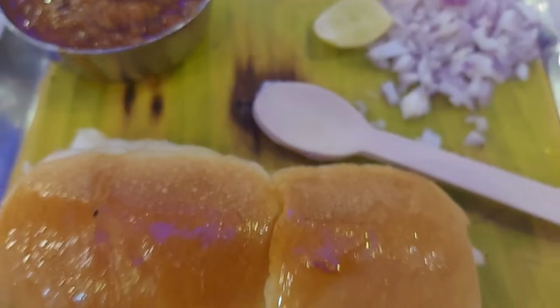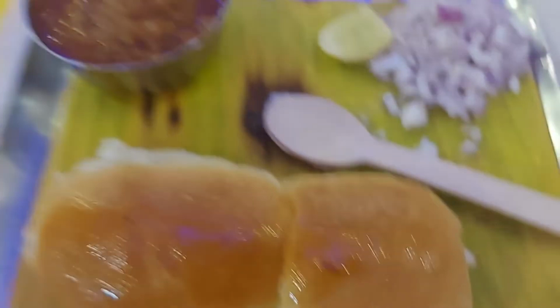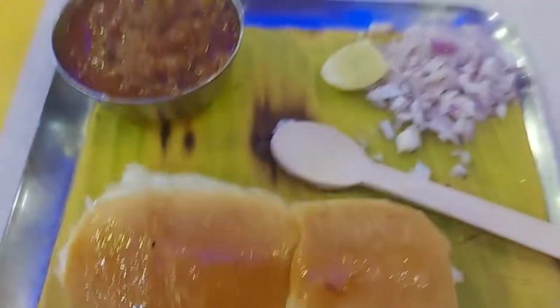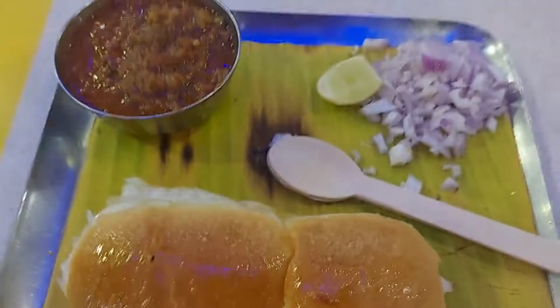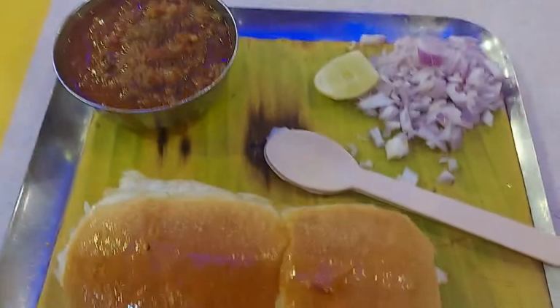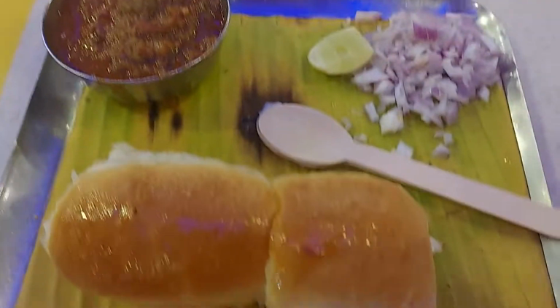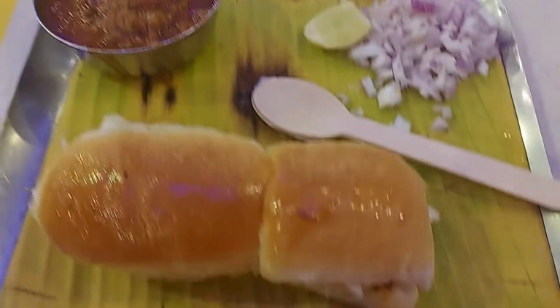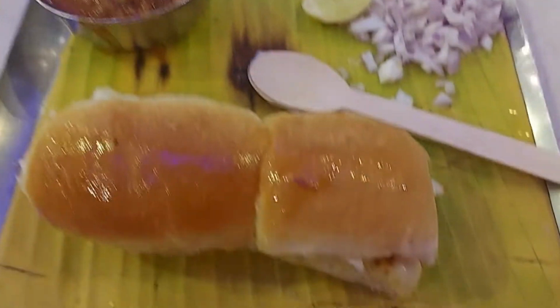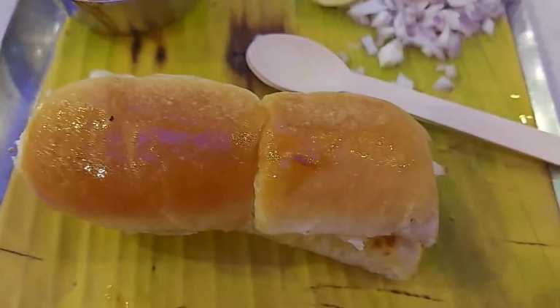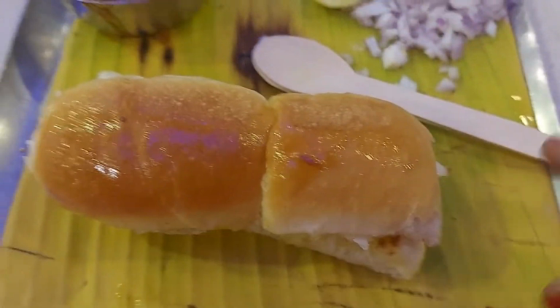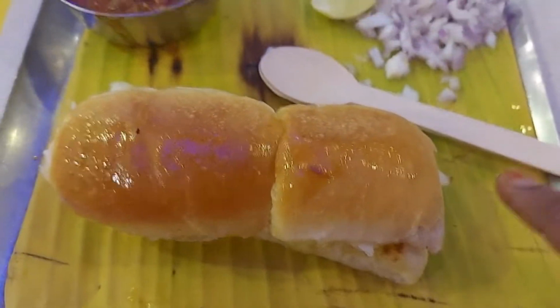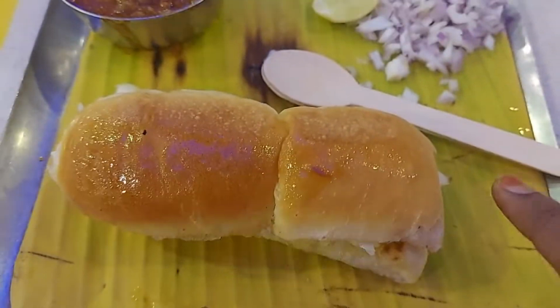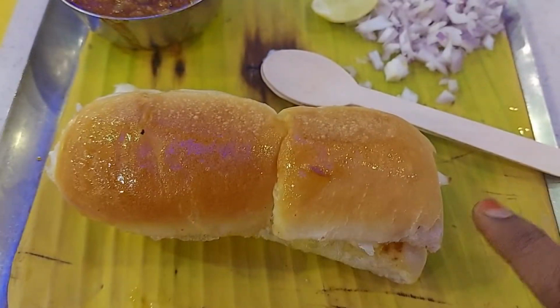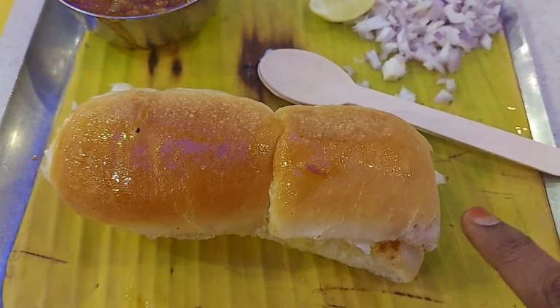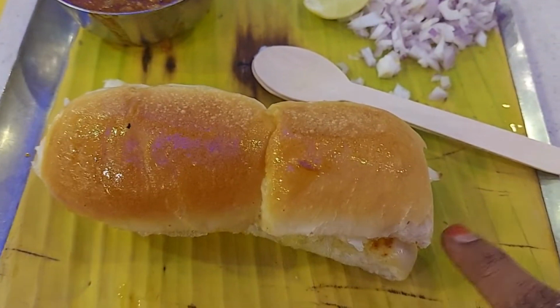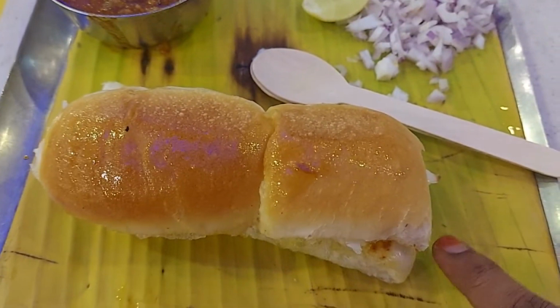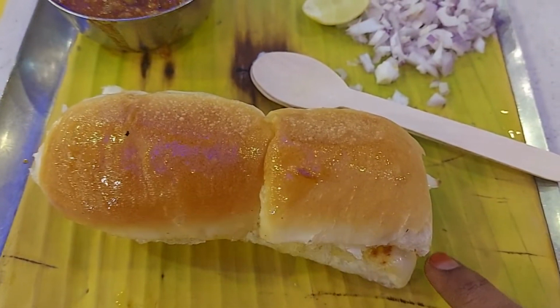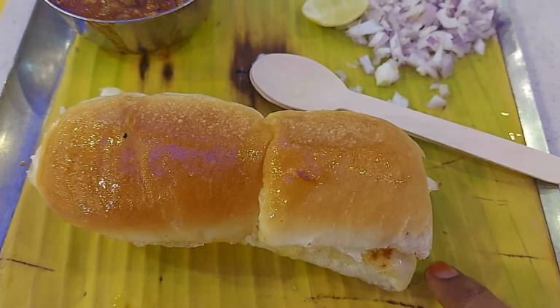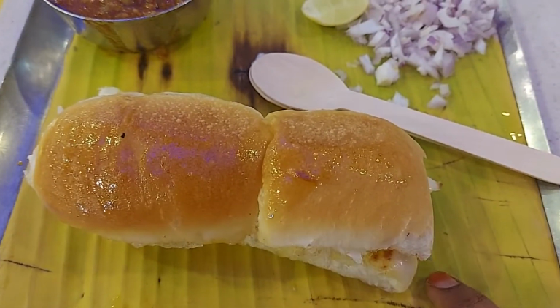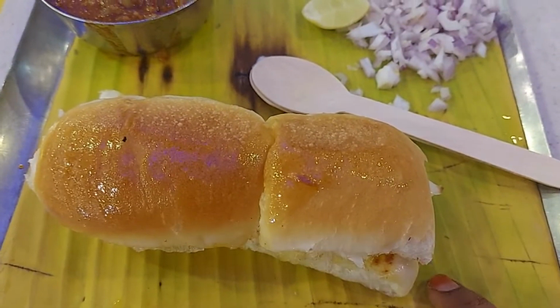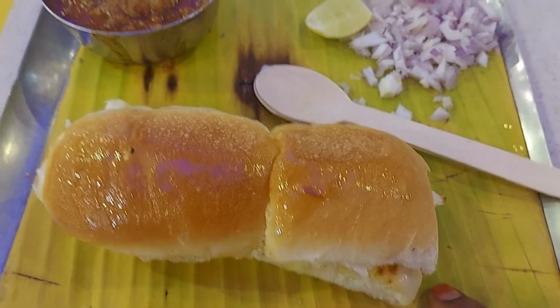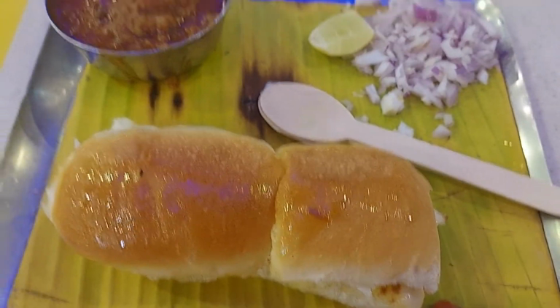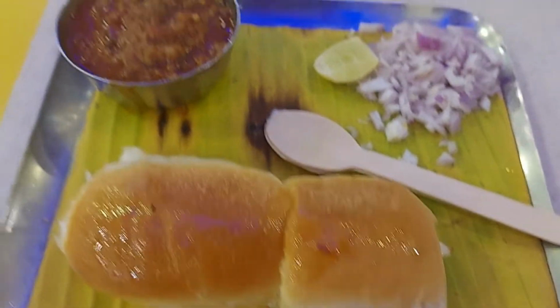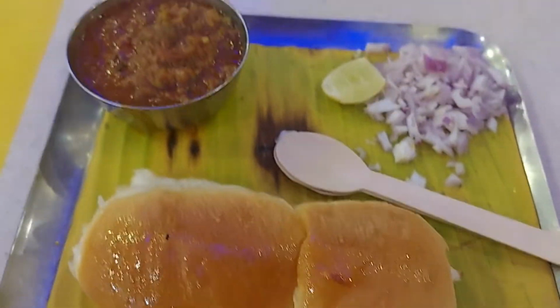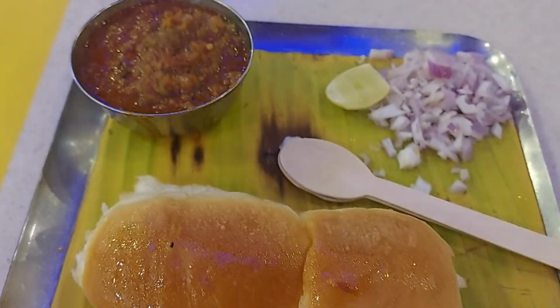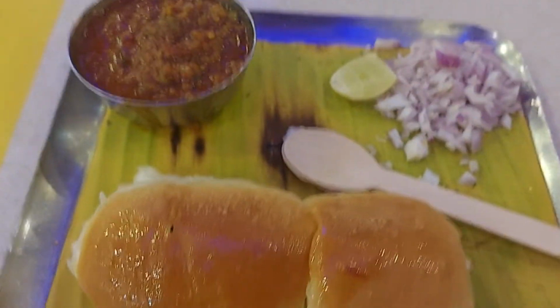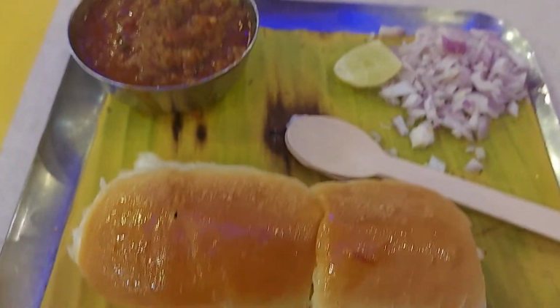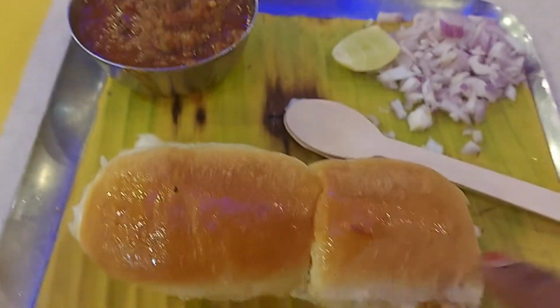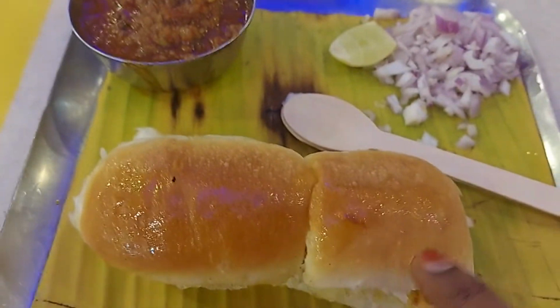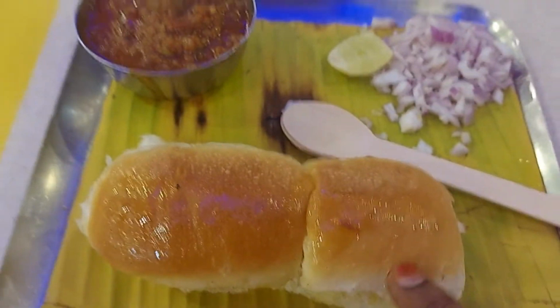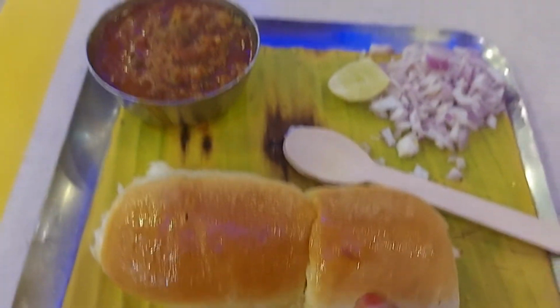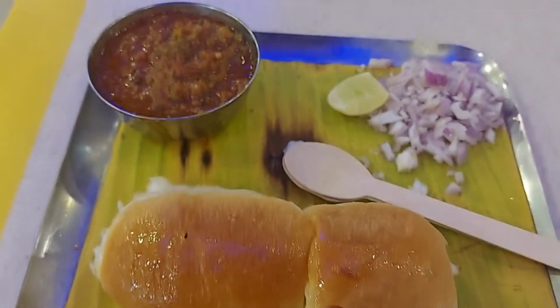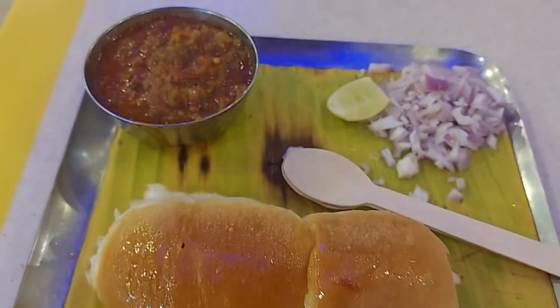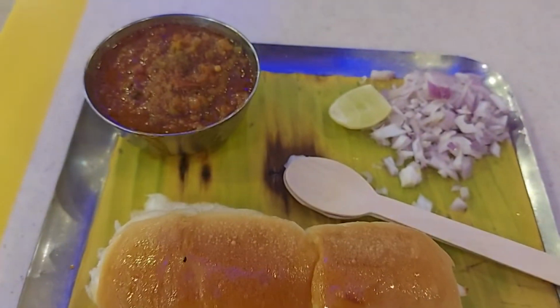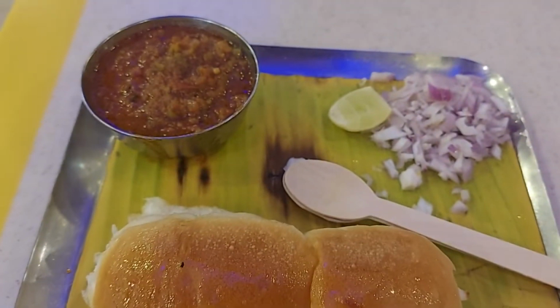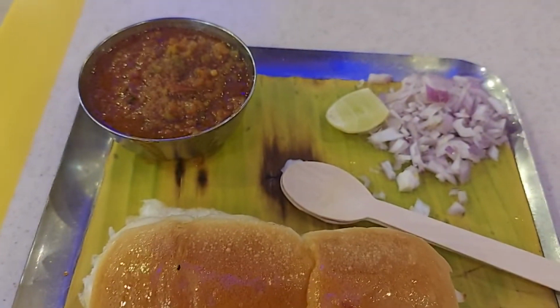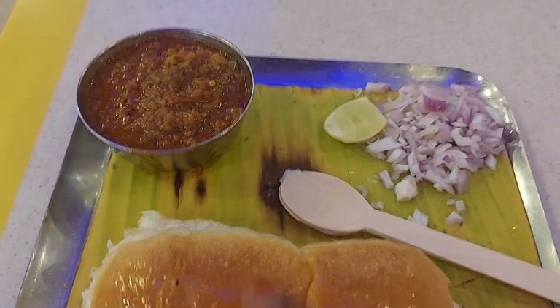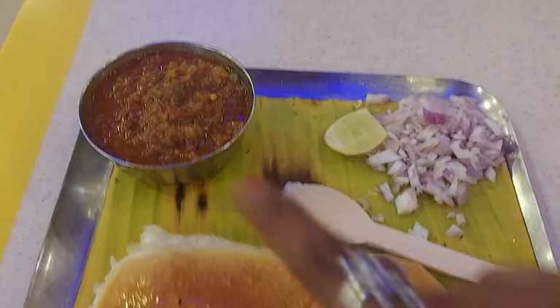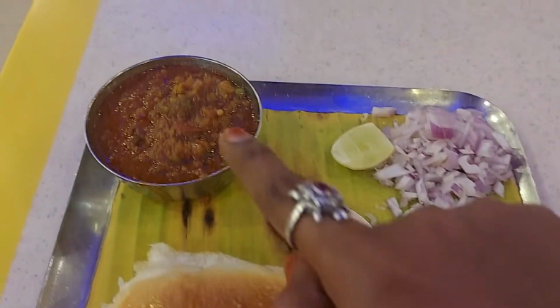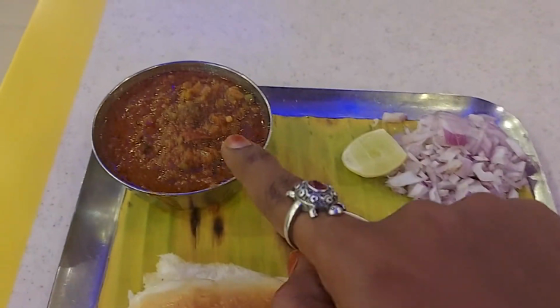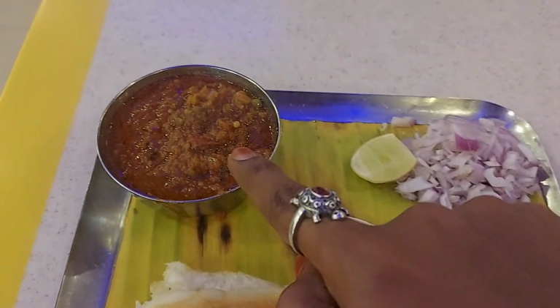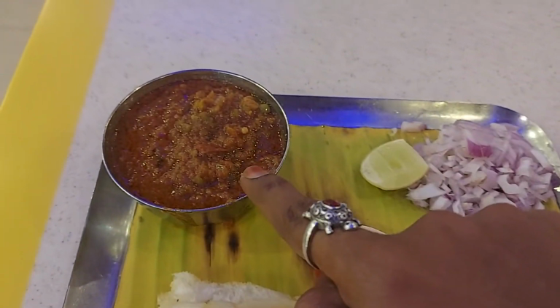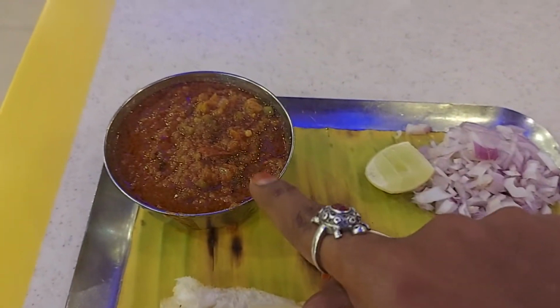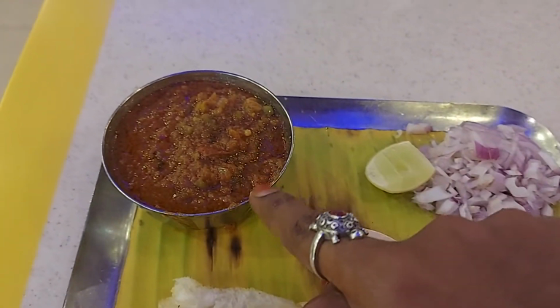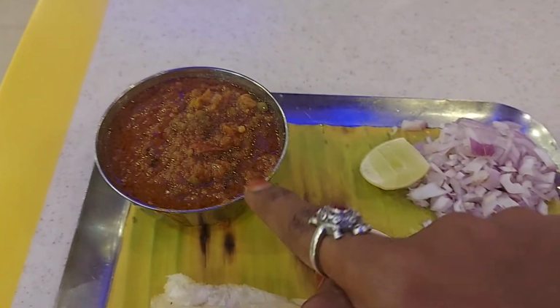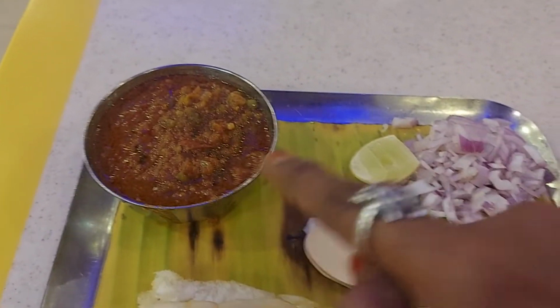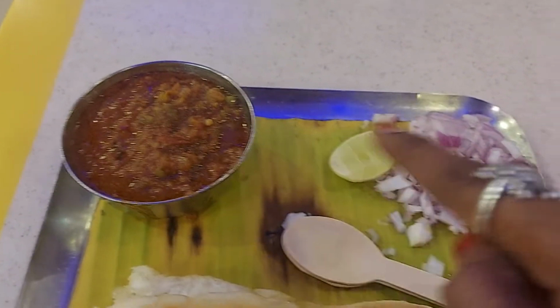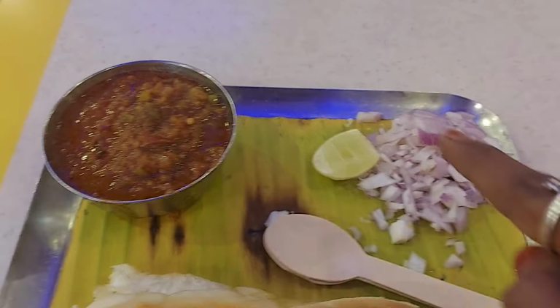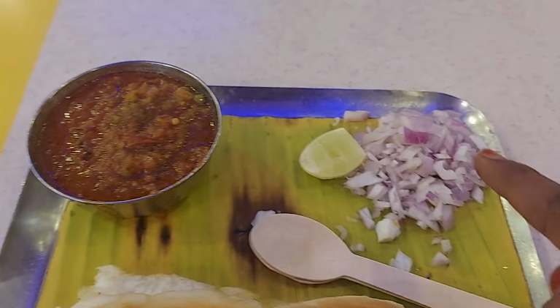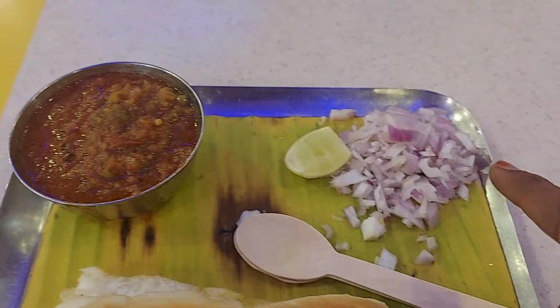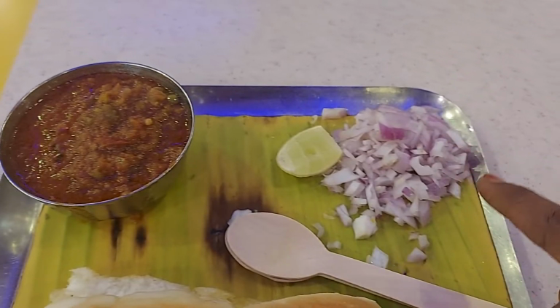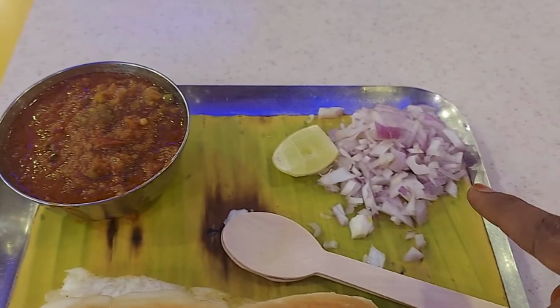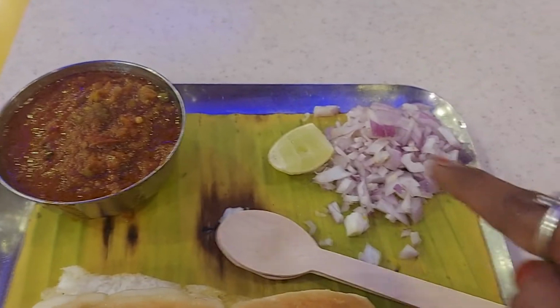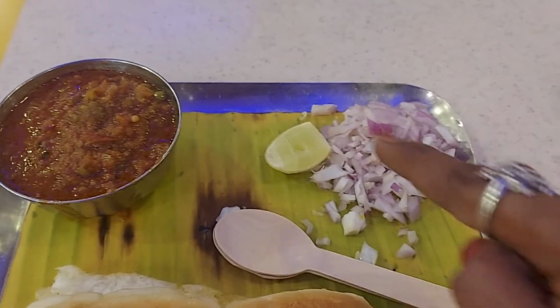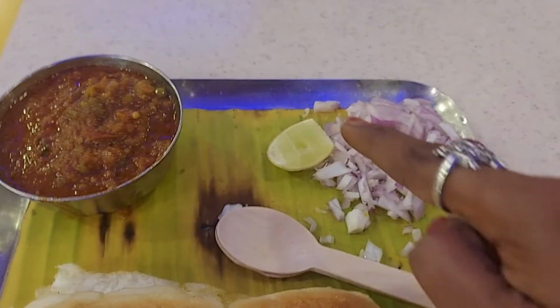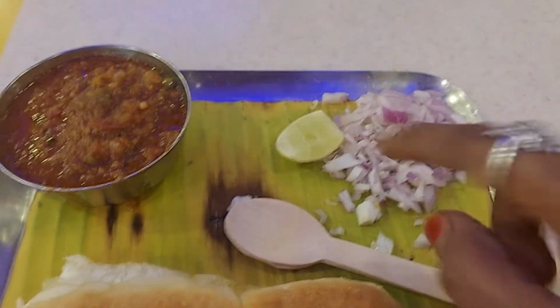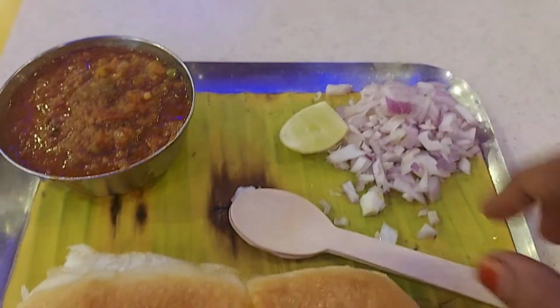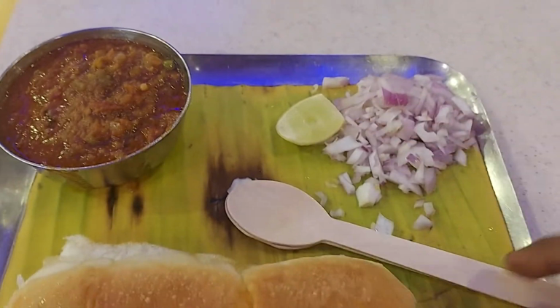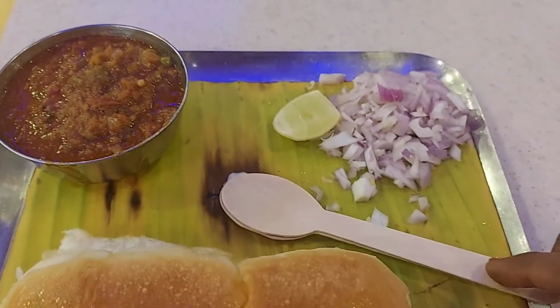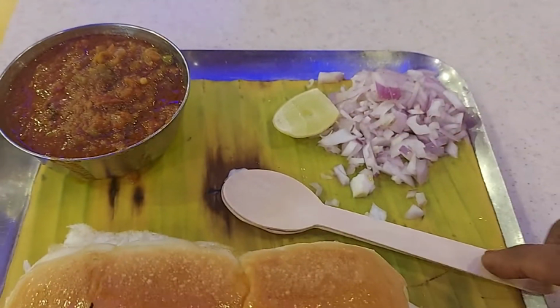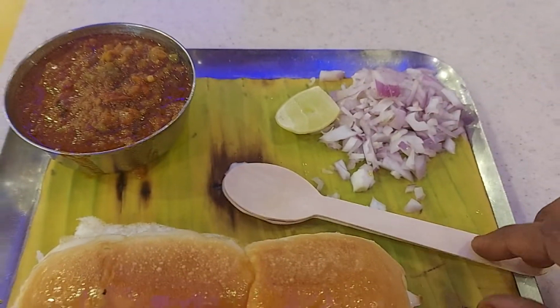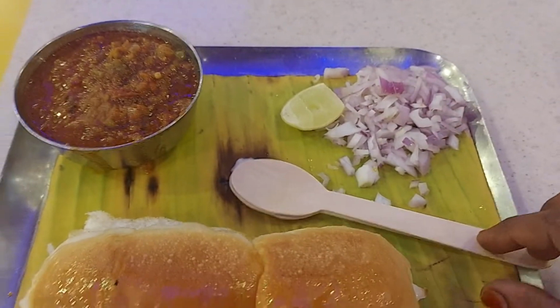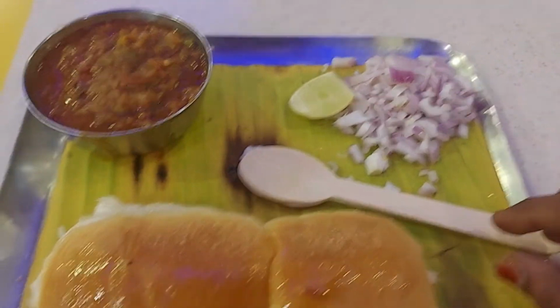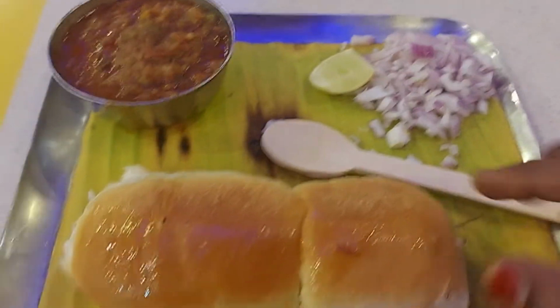Hello friends, here is Pav Bhaji. You can order from the YouTube channel. You can have this bun with gravy, onion, and lemon with a spoon.